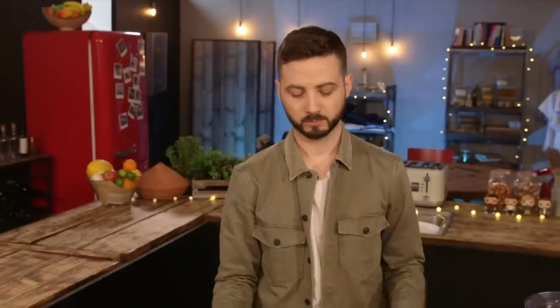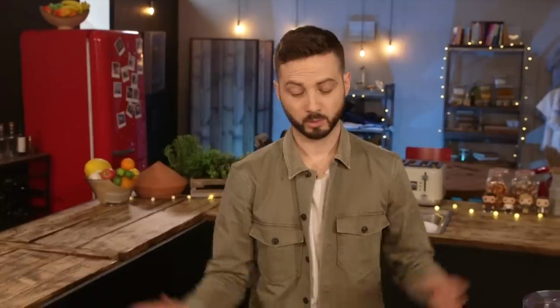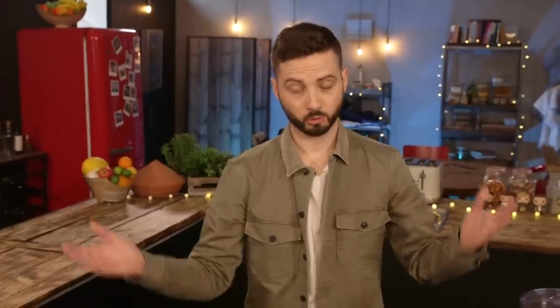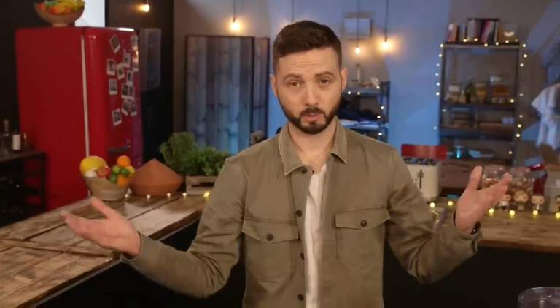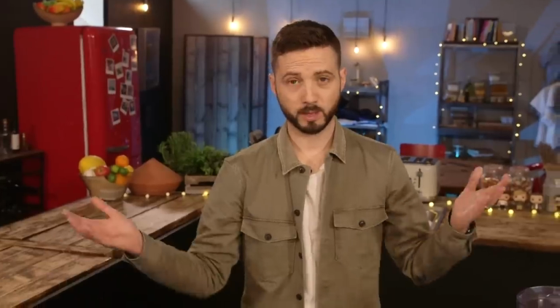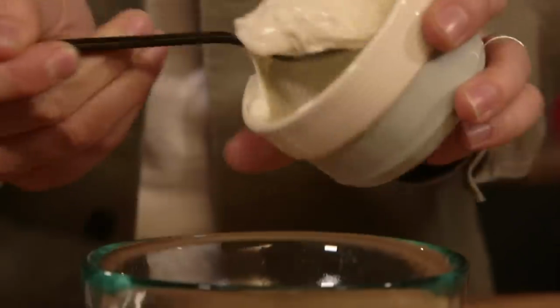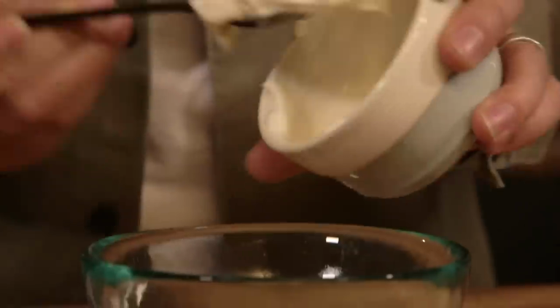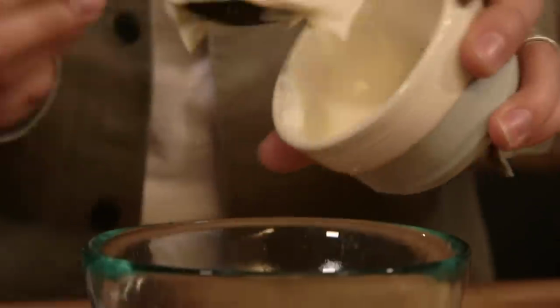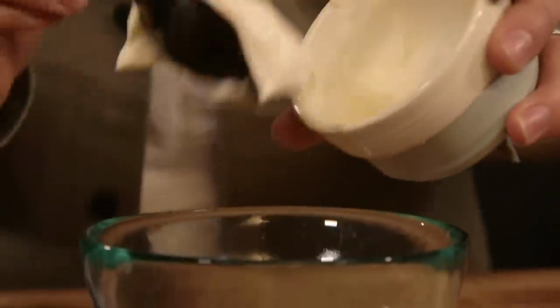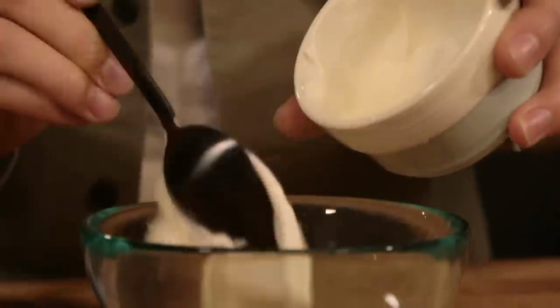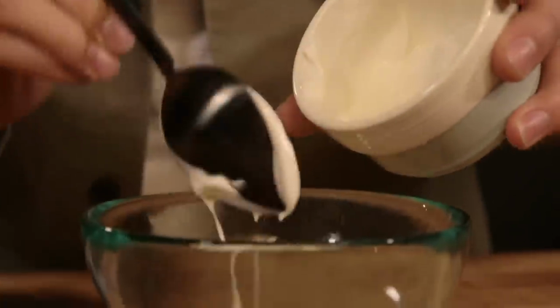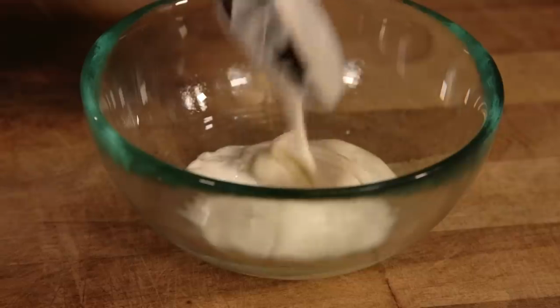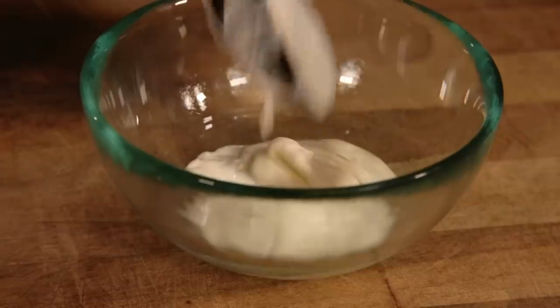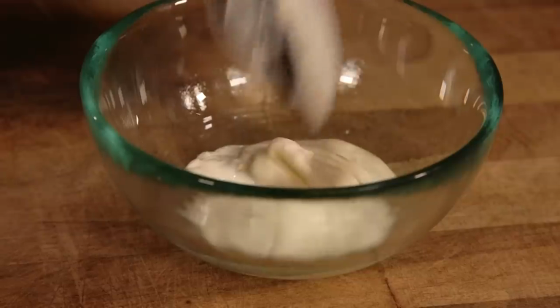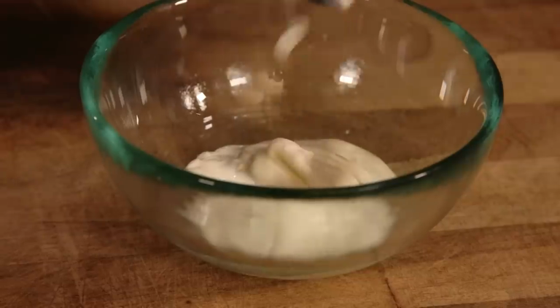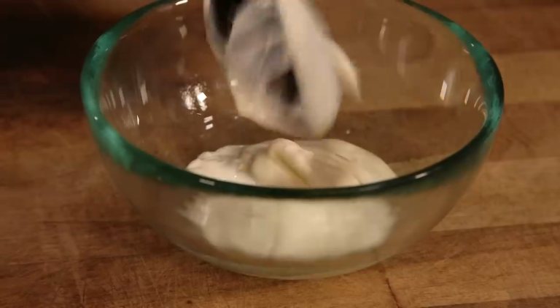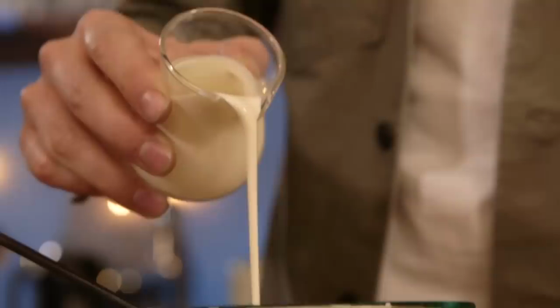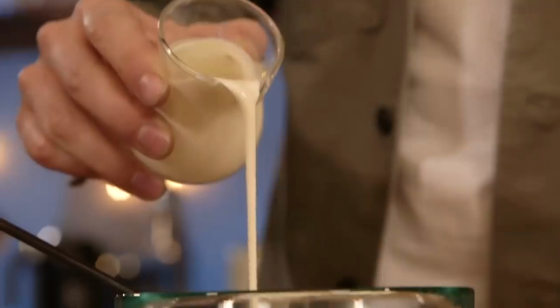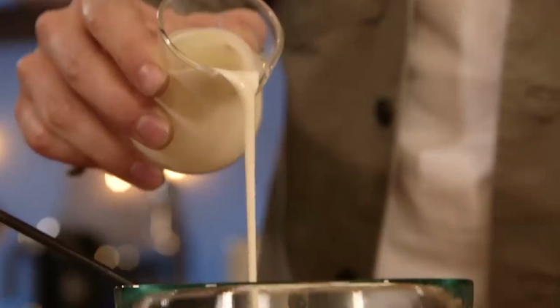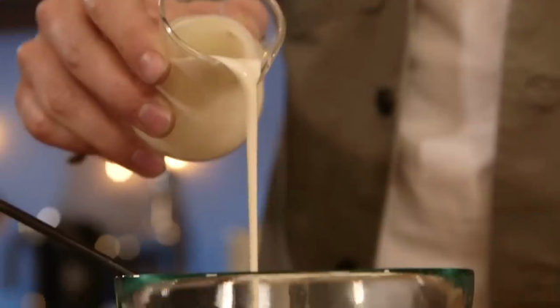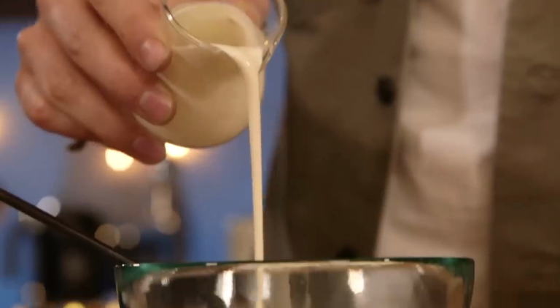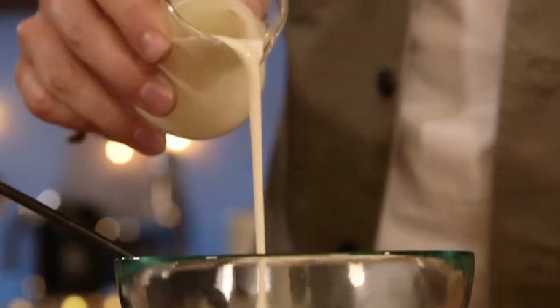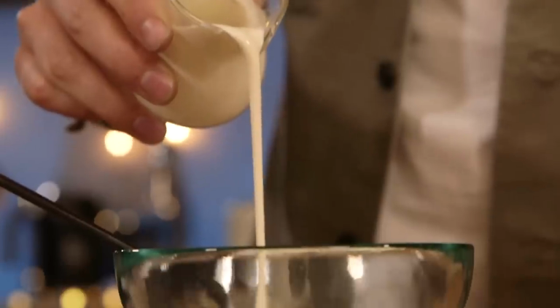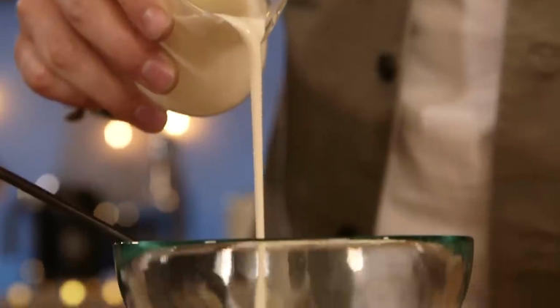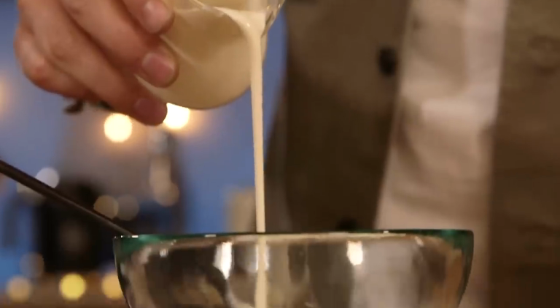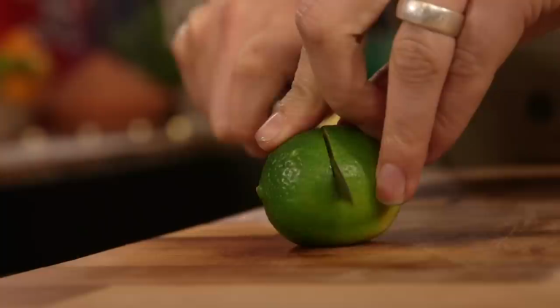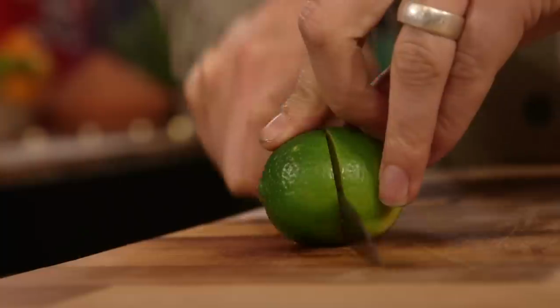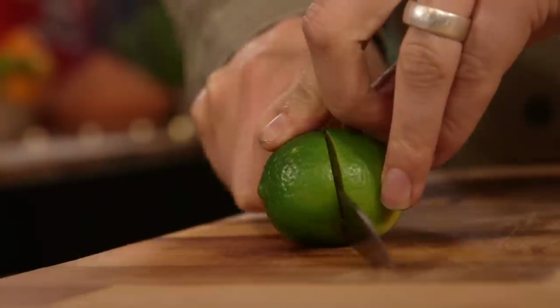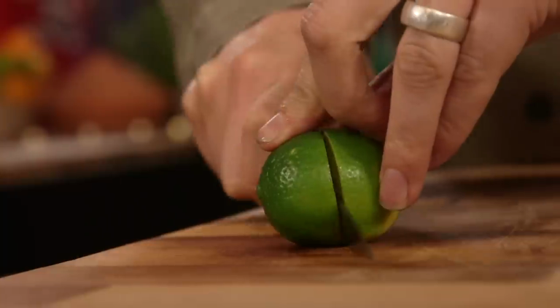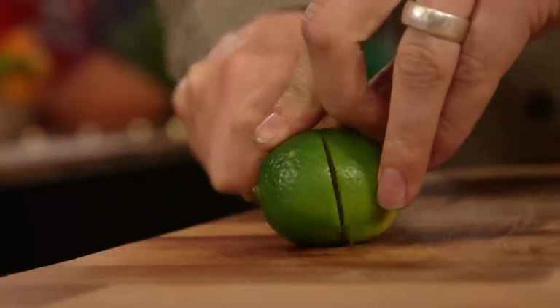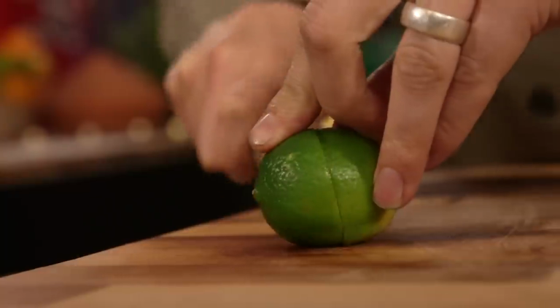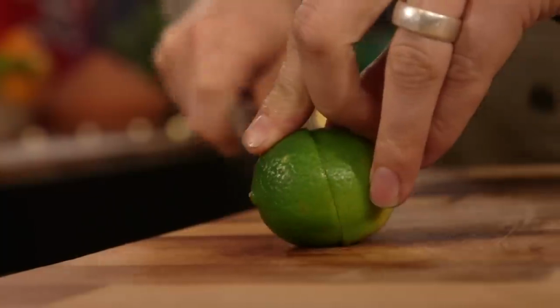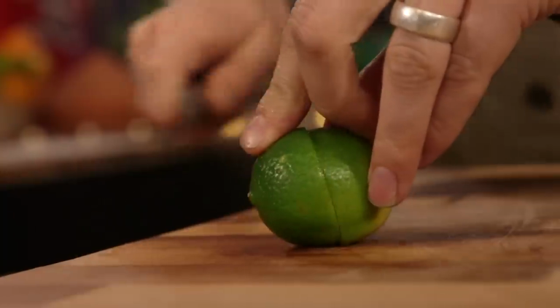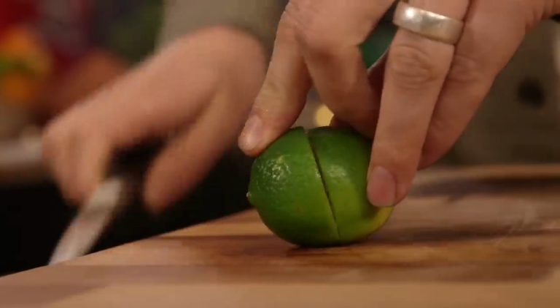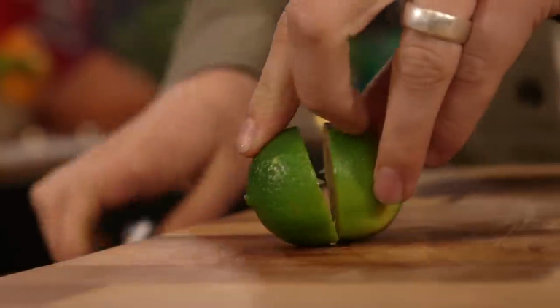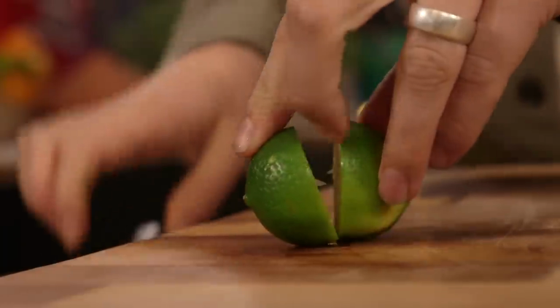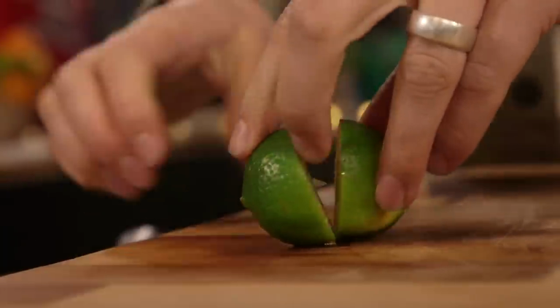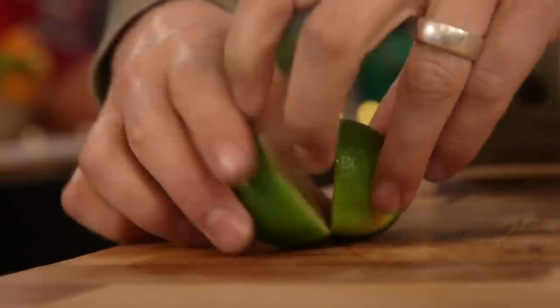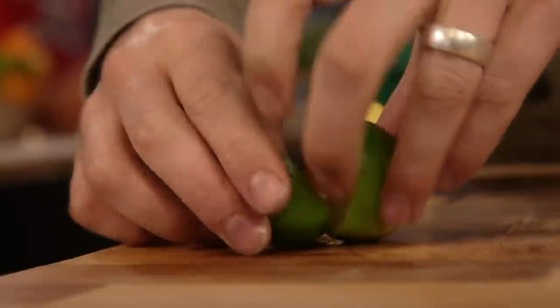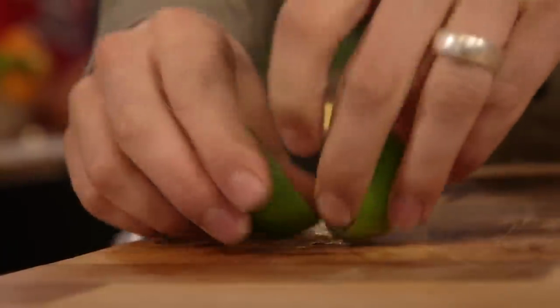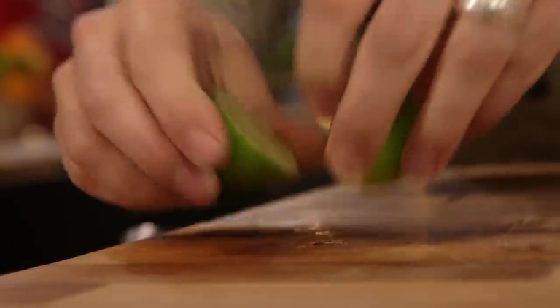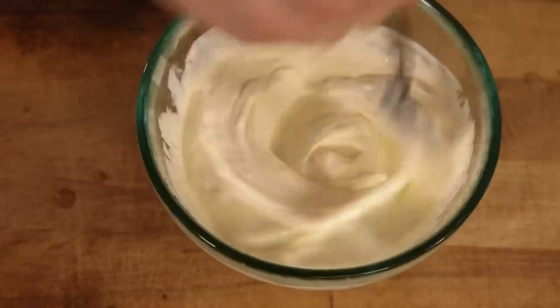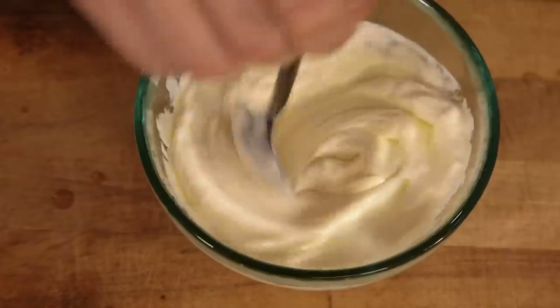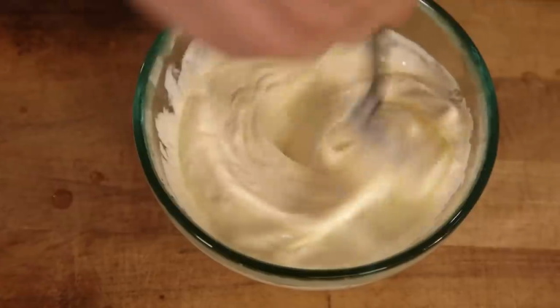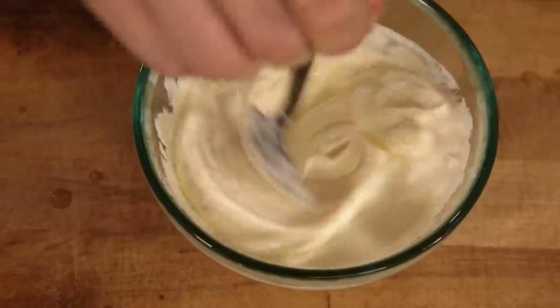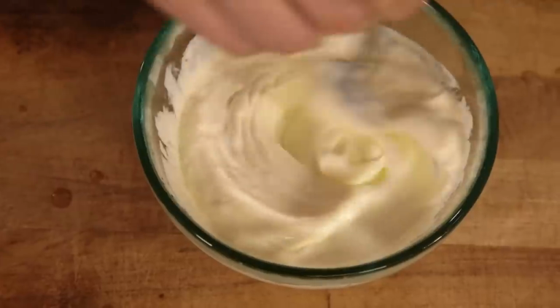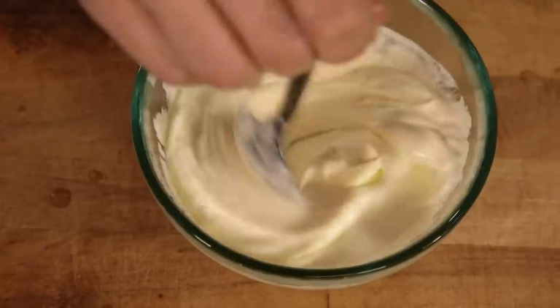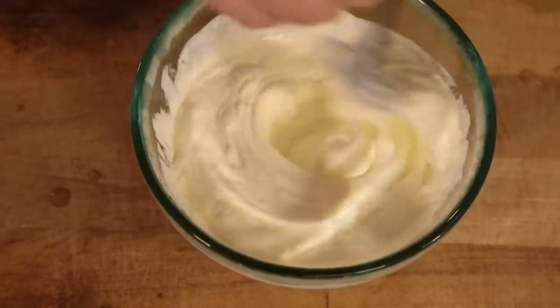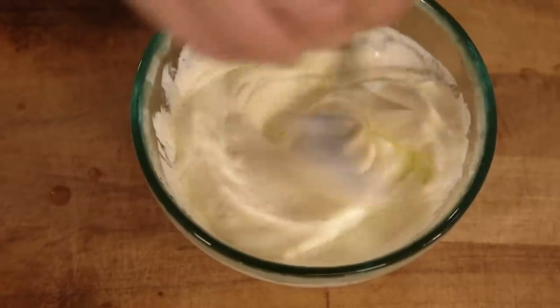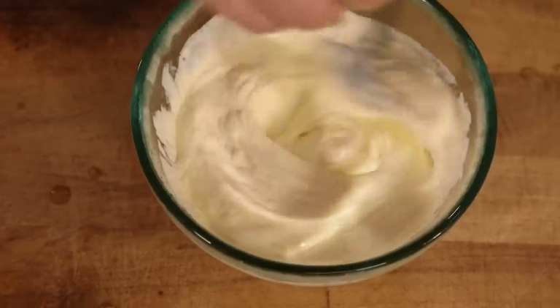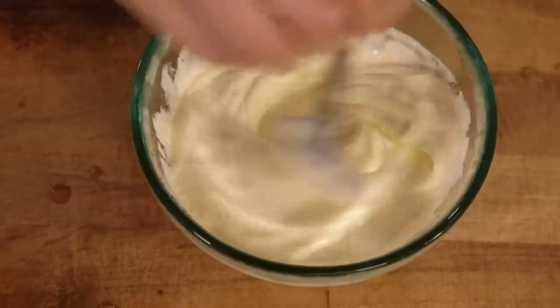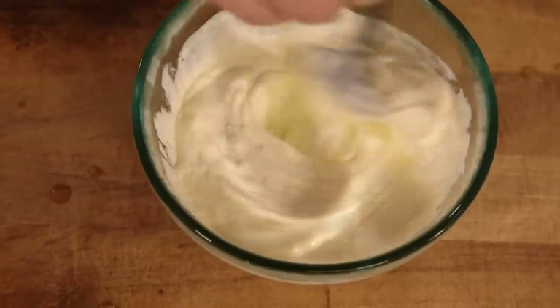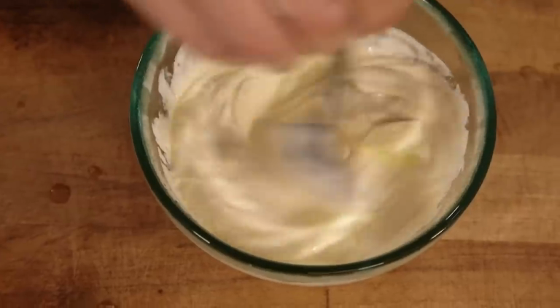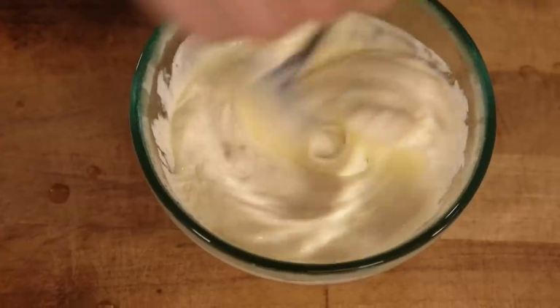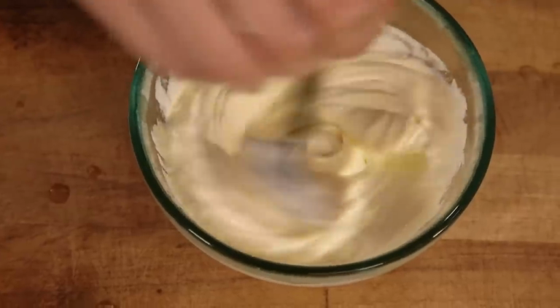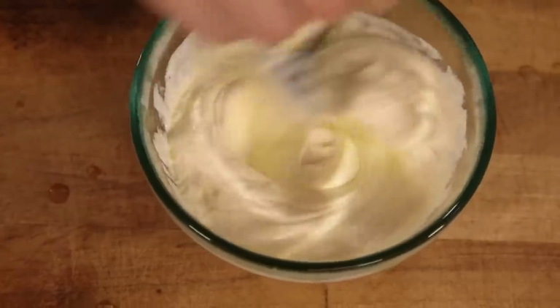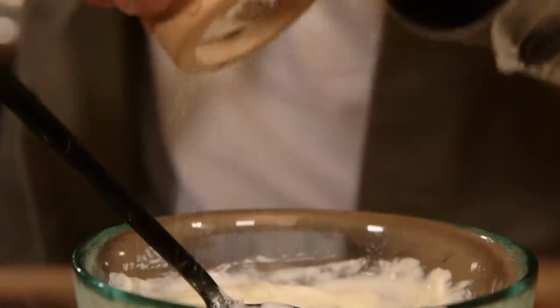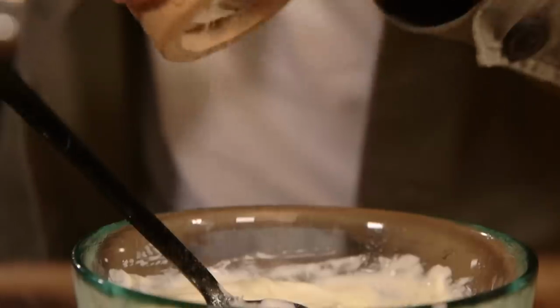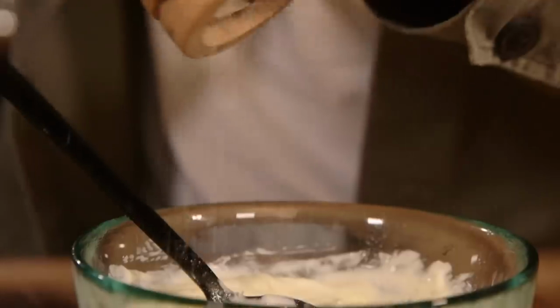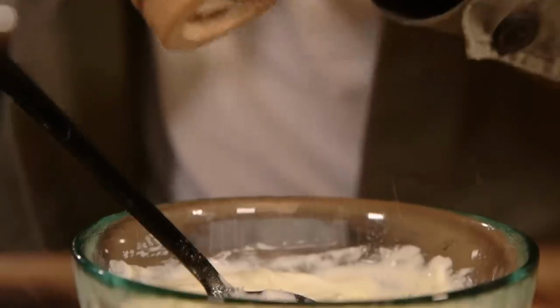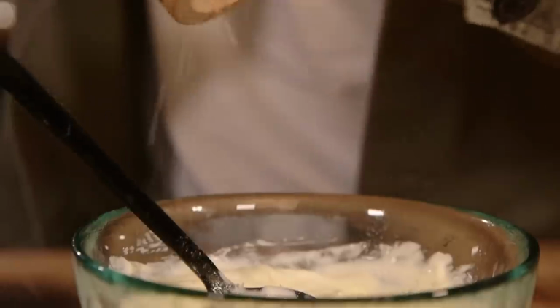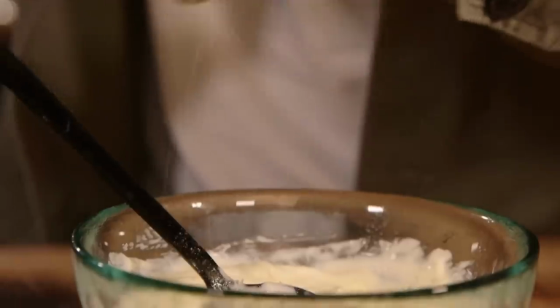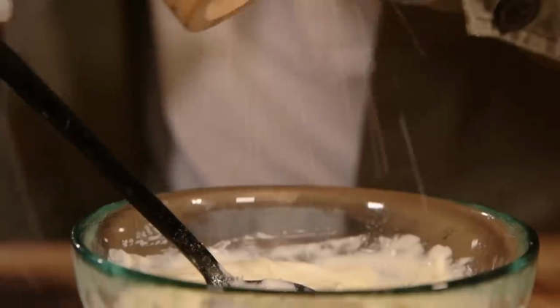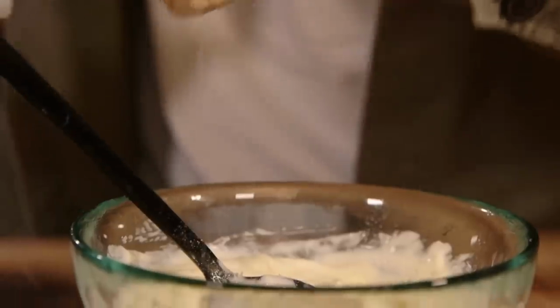Pour my crema — sour cream, double cream, and a lime — into a bowl and mix it up. And don't forget to season.